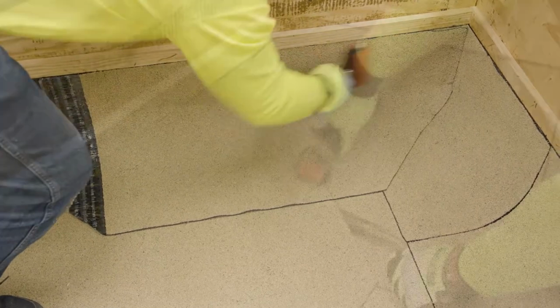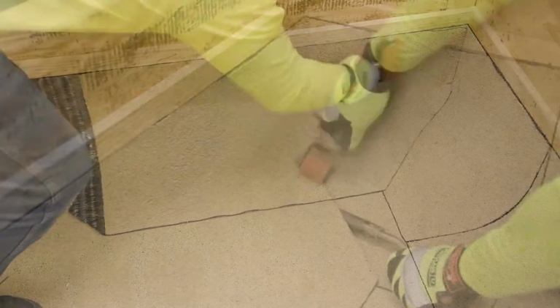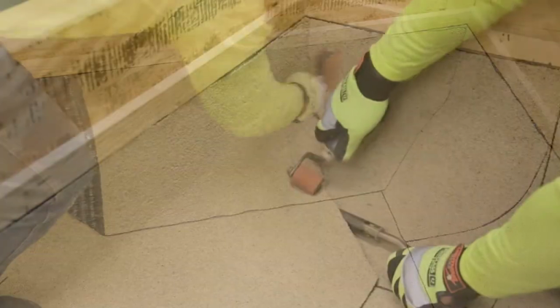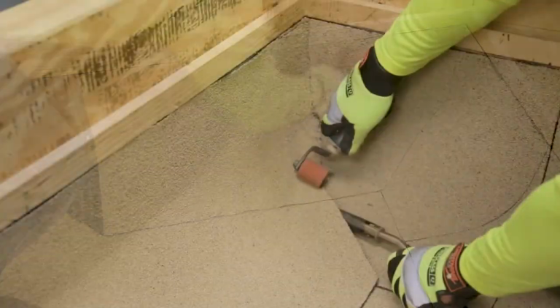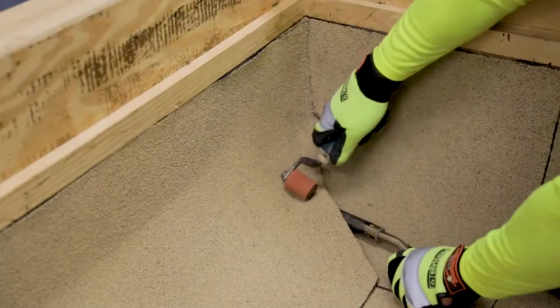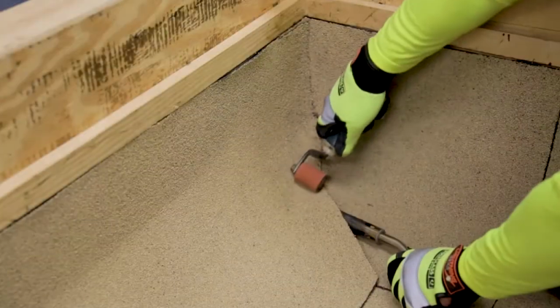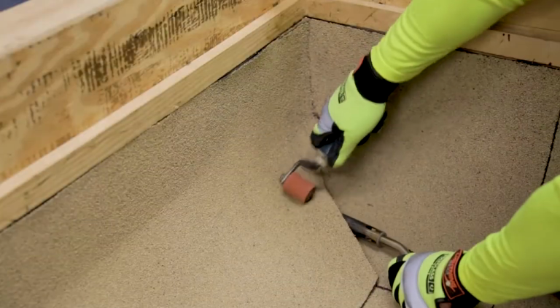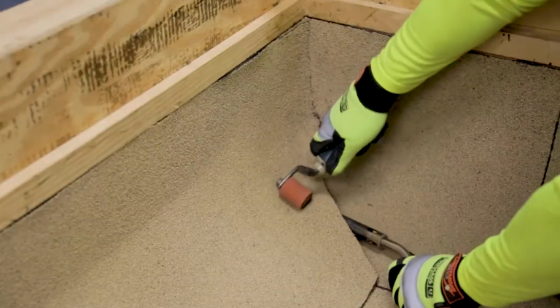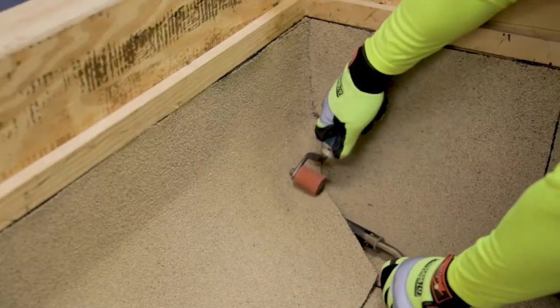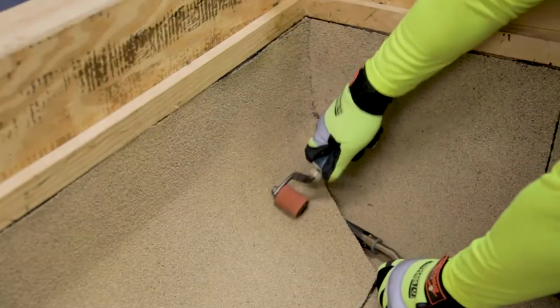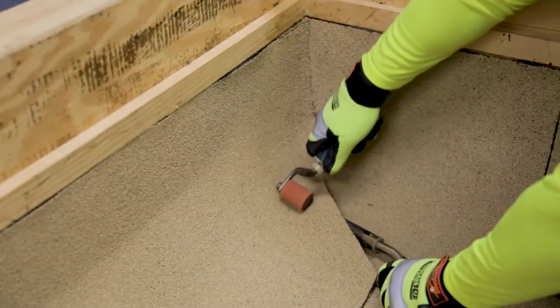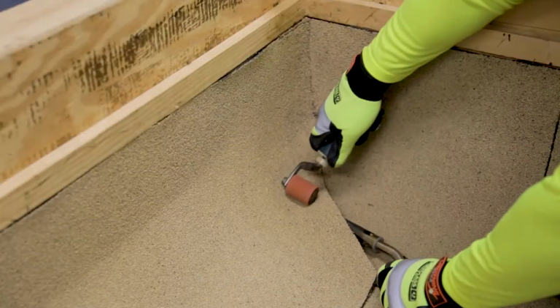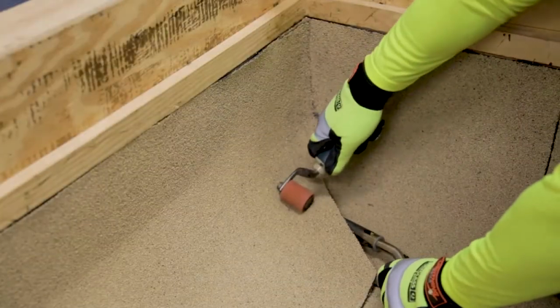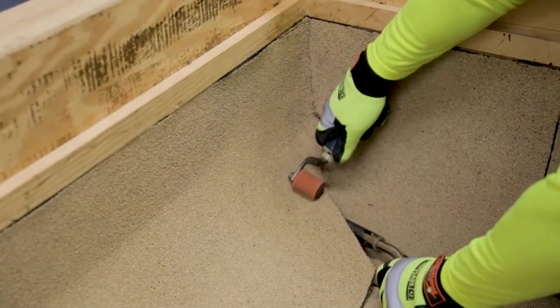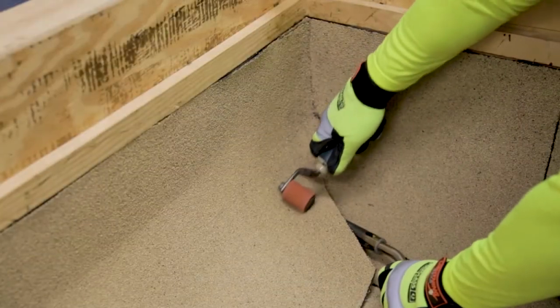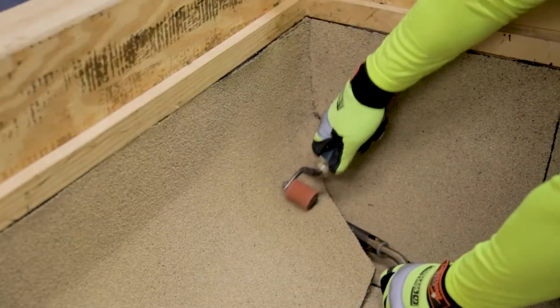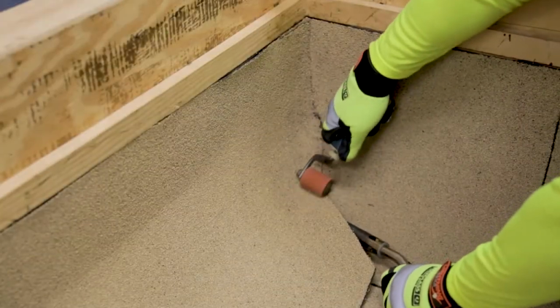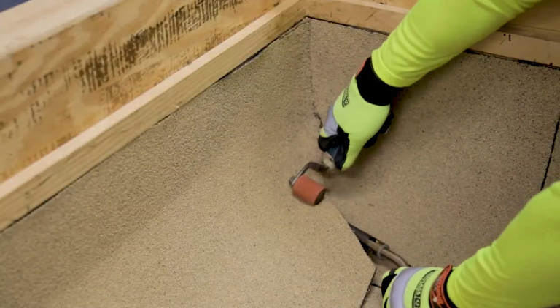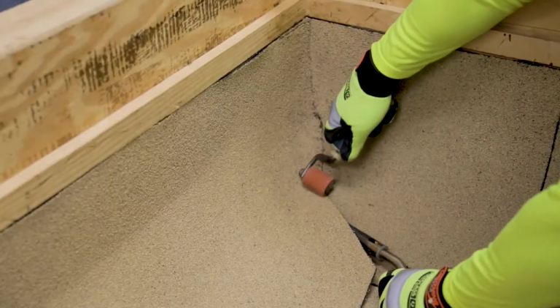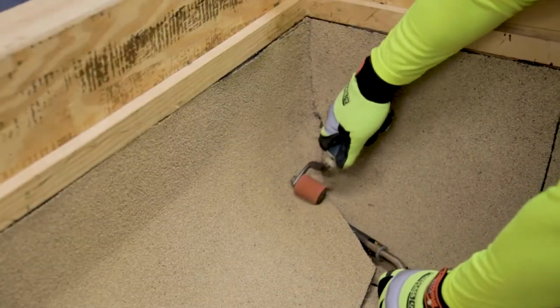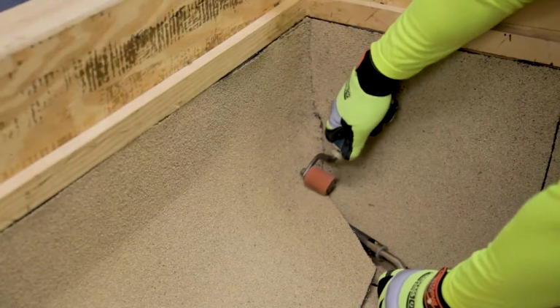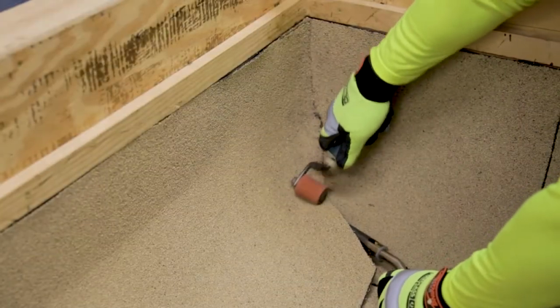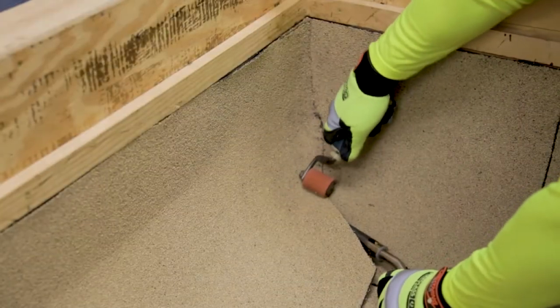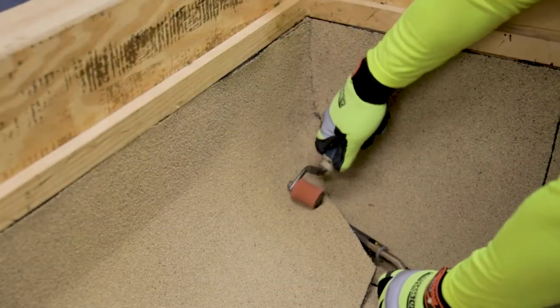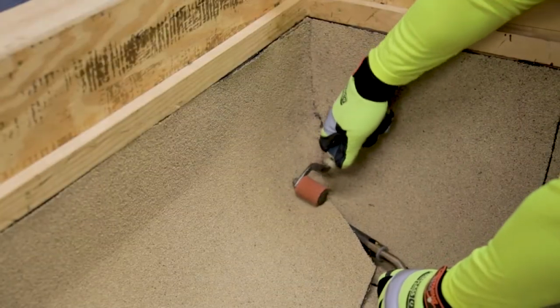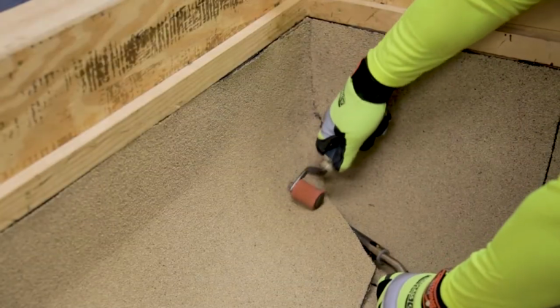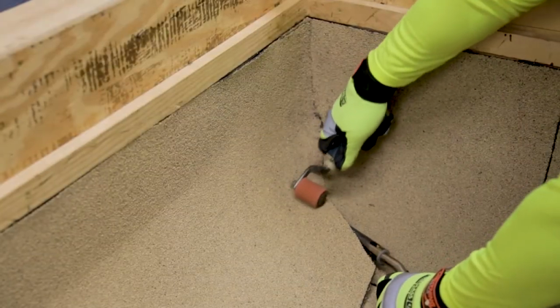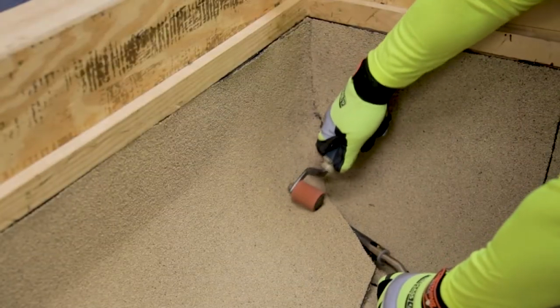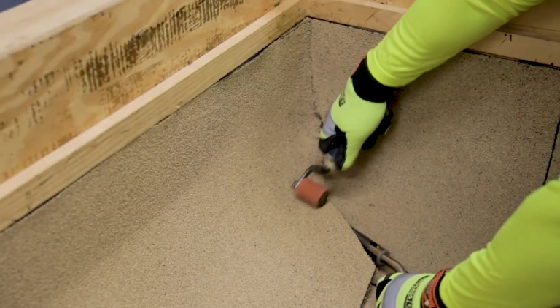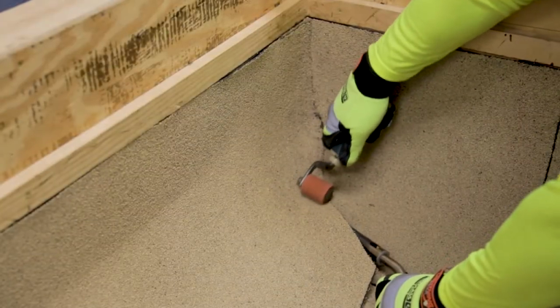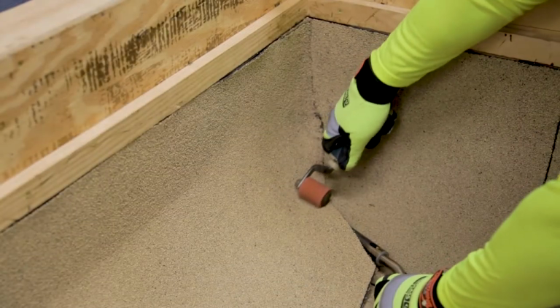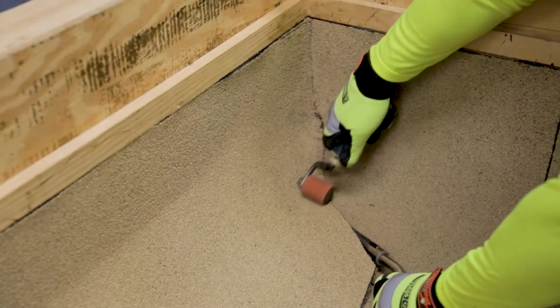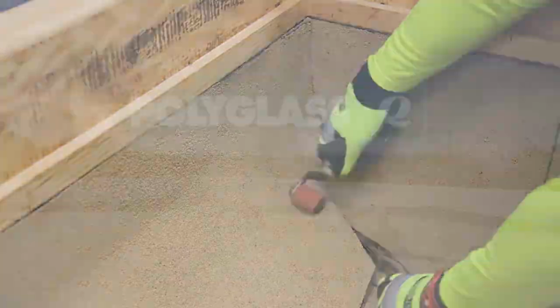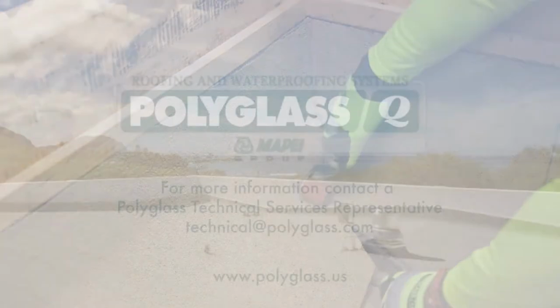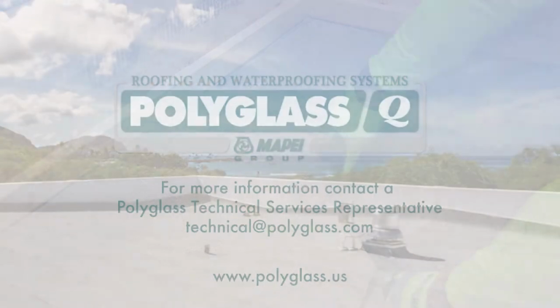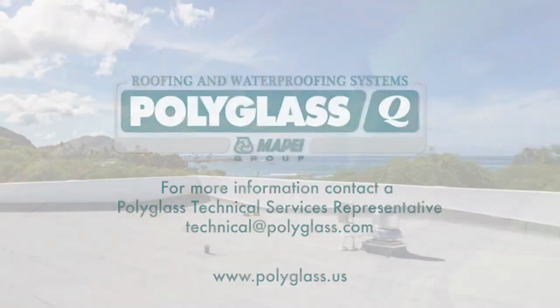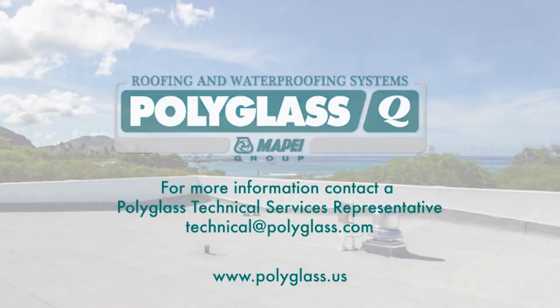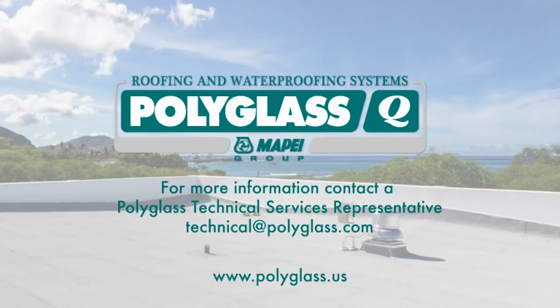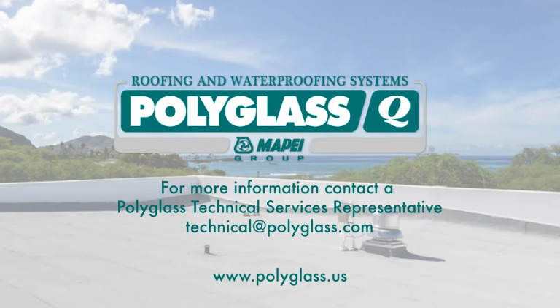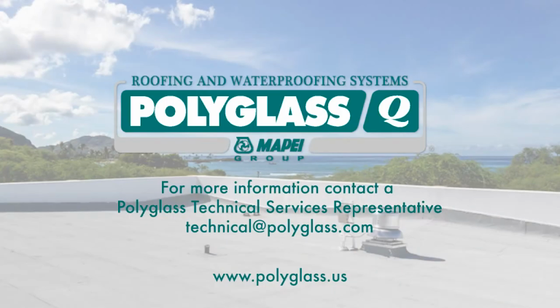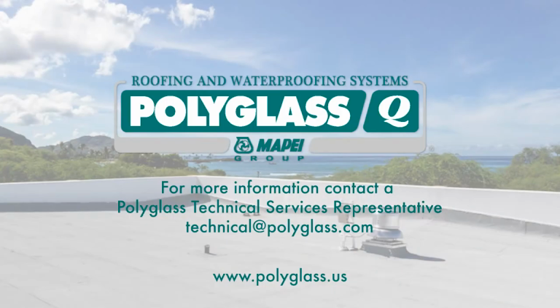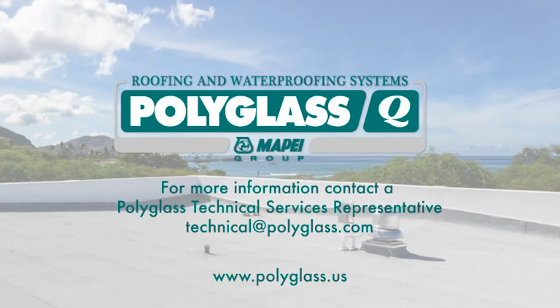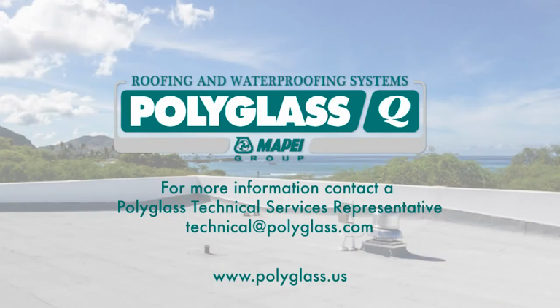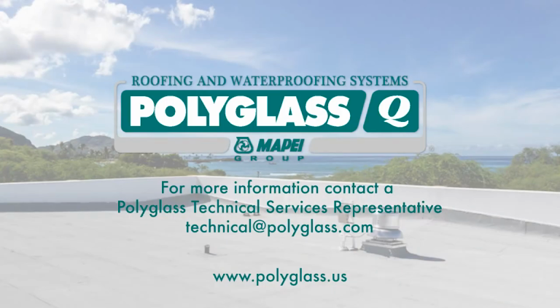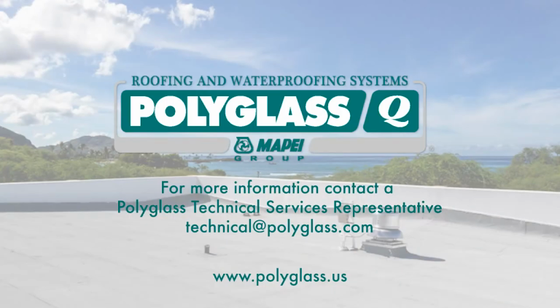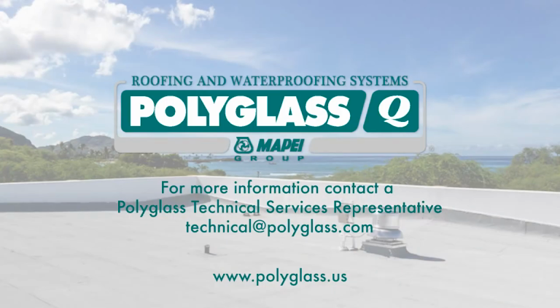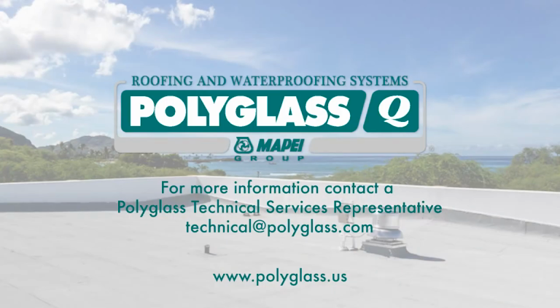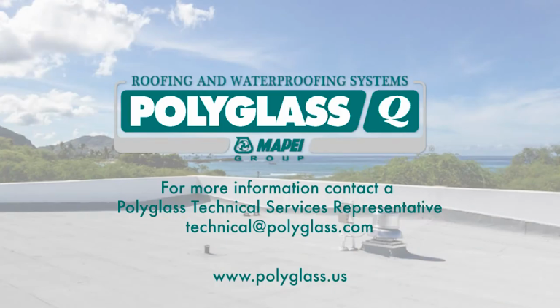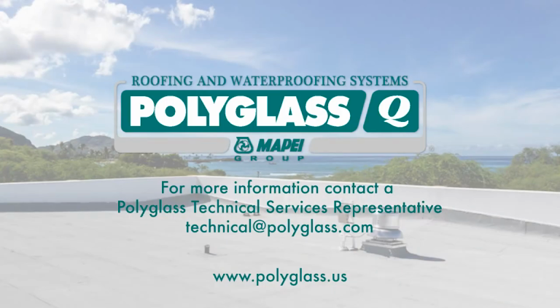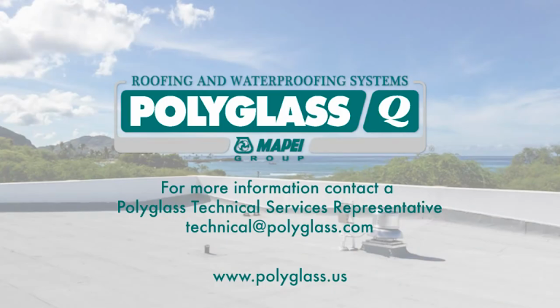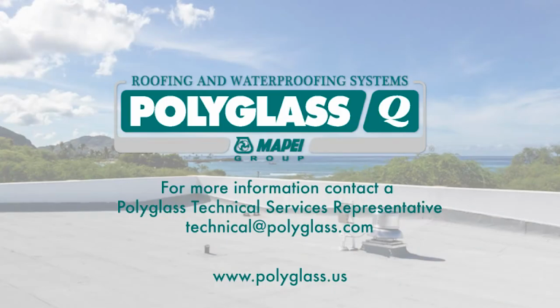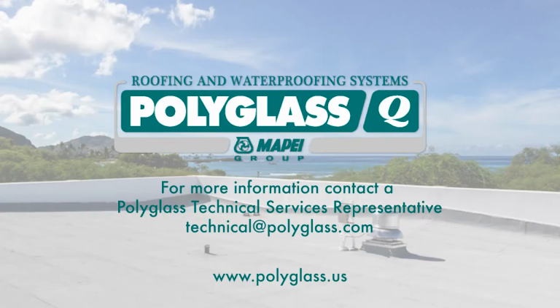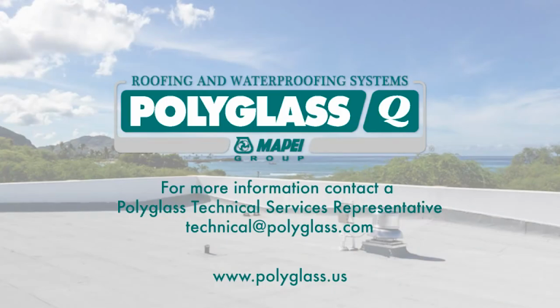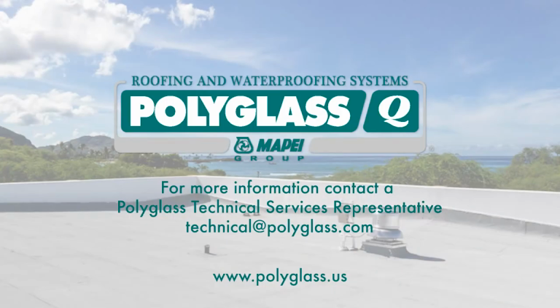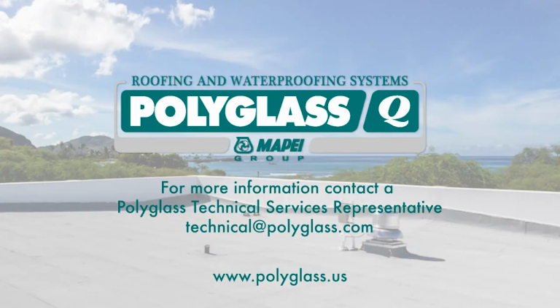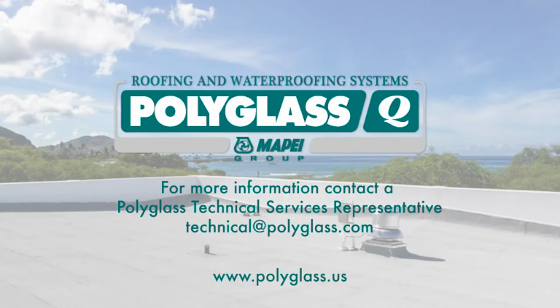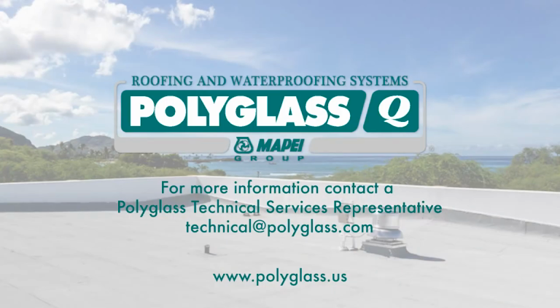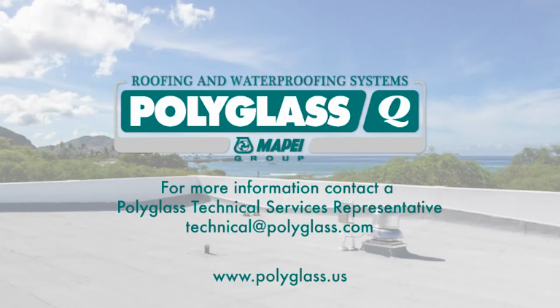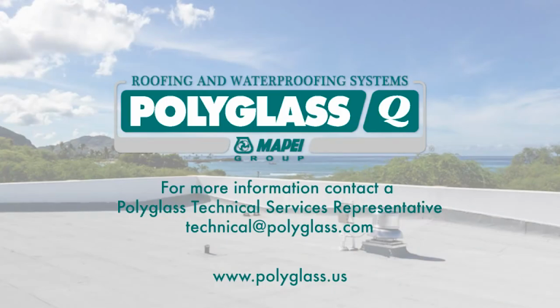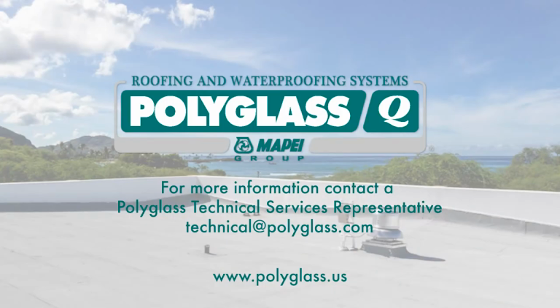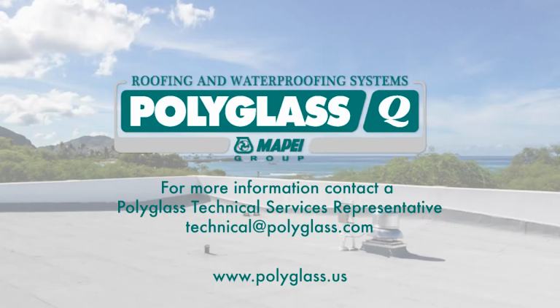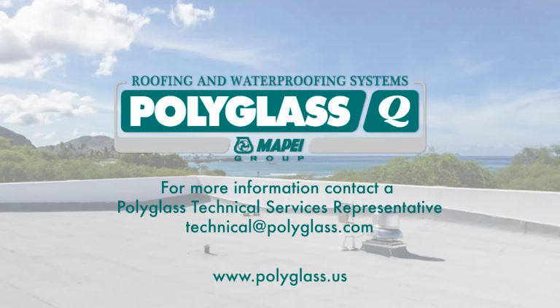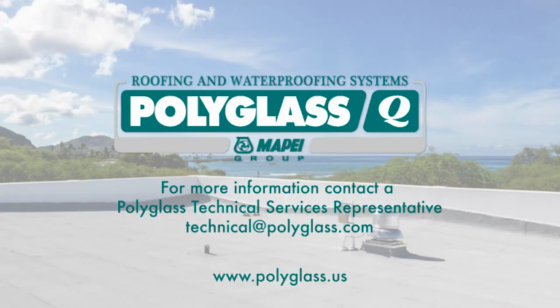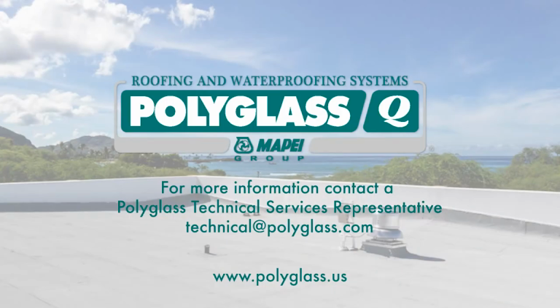Again, the use of heat or adhesive is required on over-granule areas. For more information, contact your PolyGlass Technical Services representative.